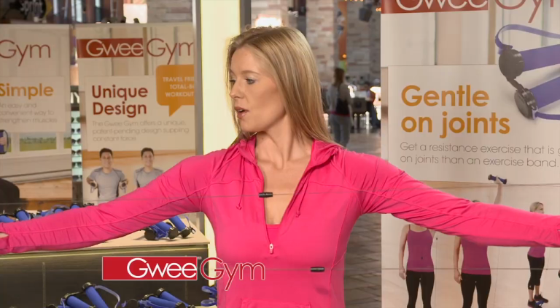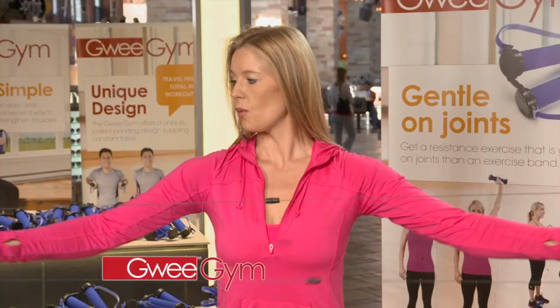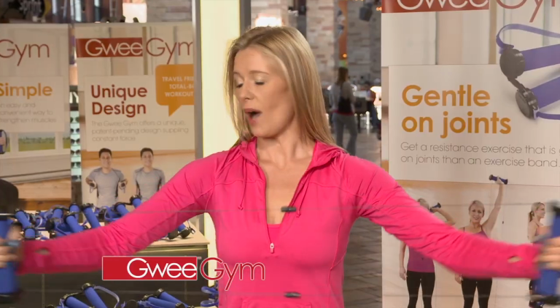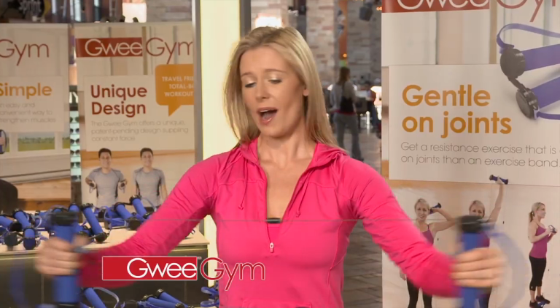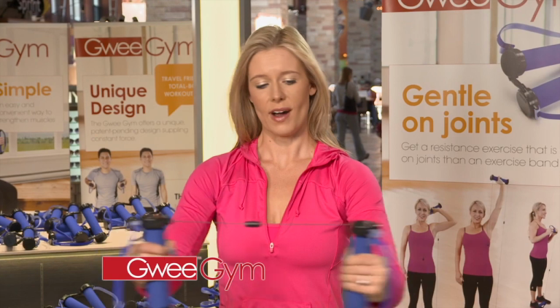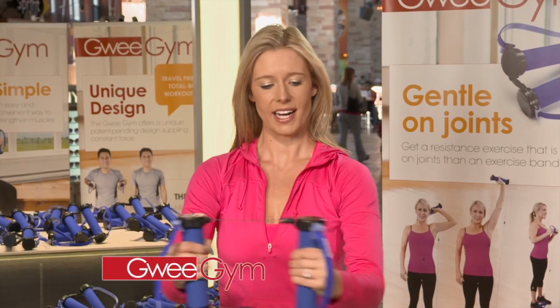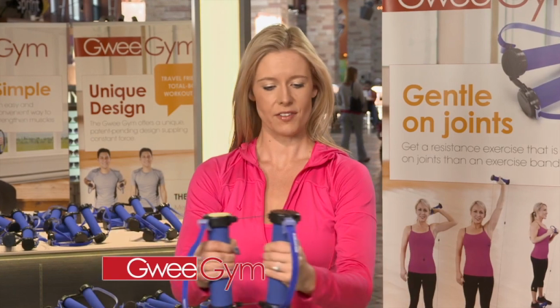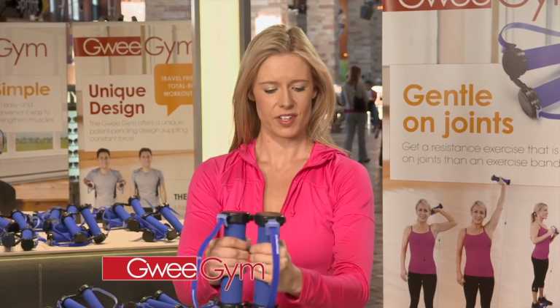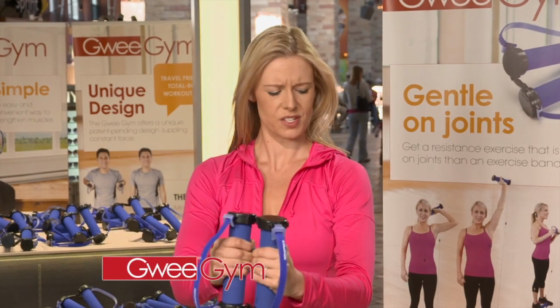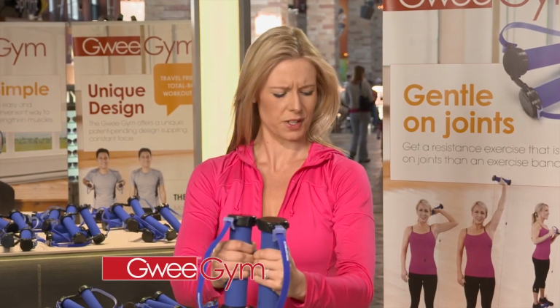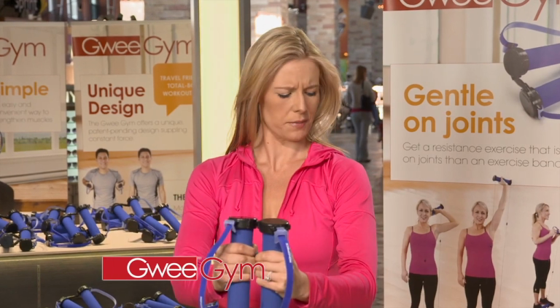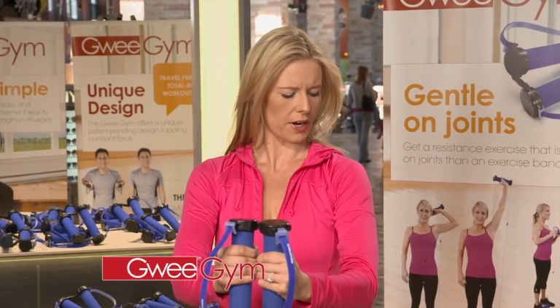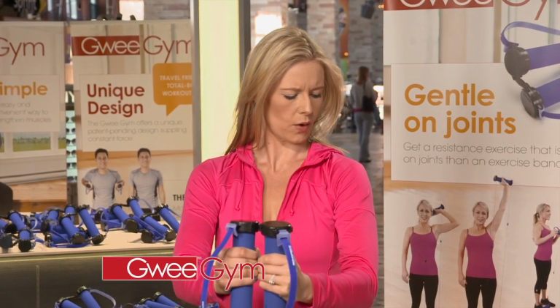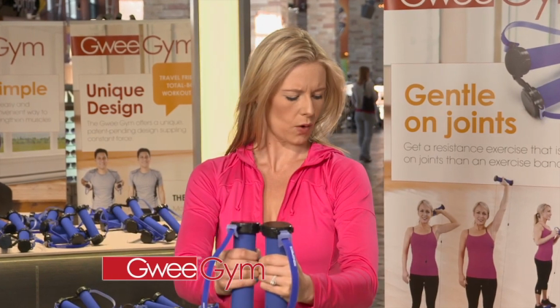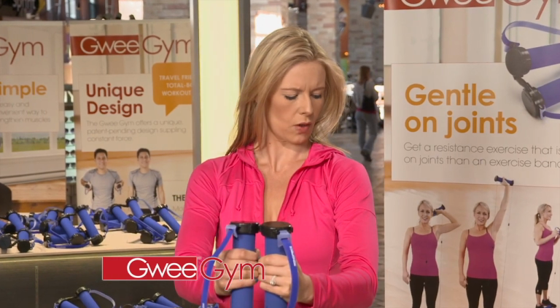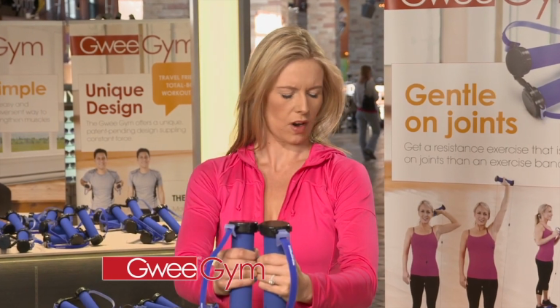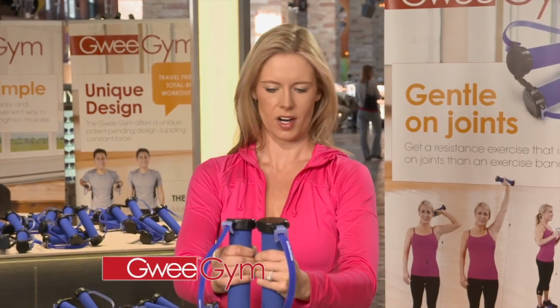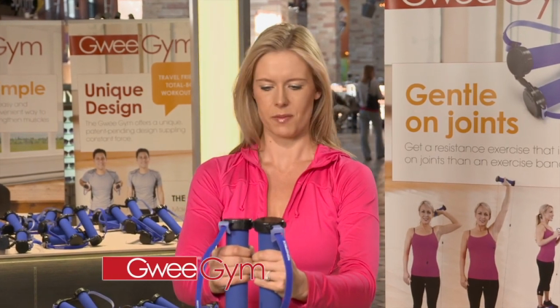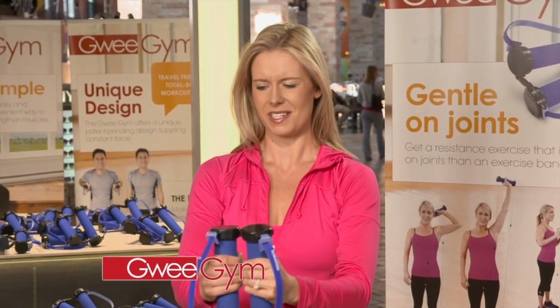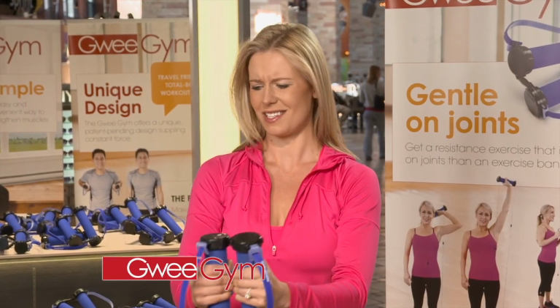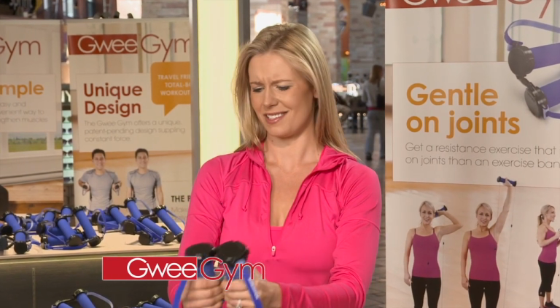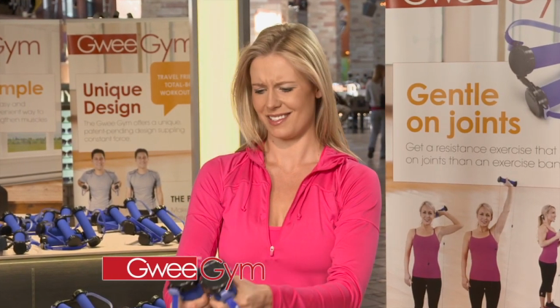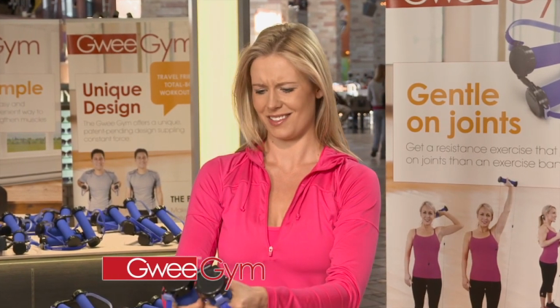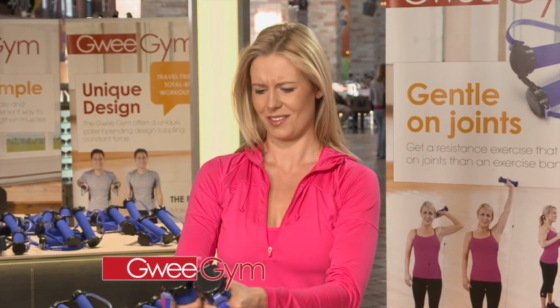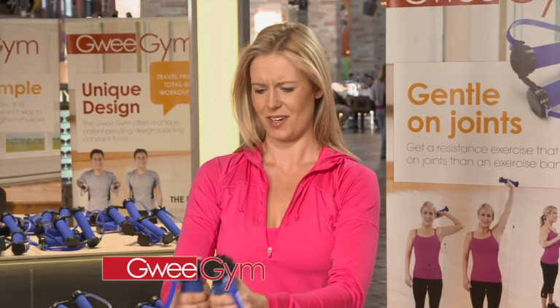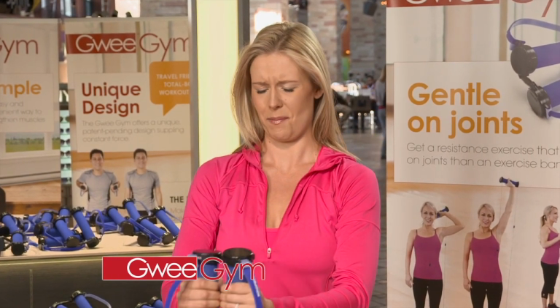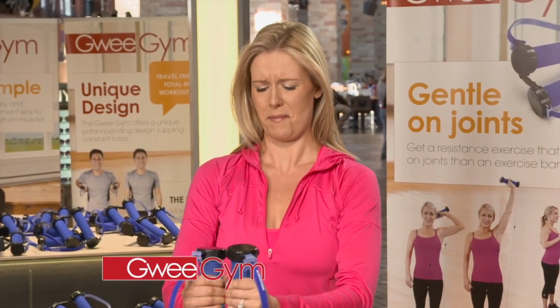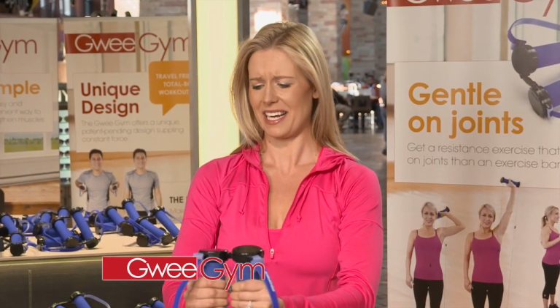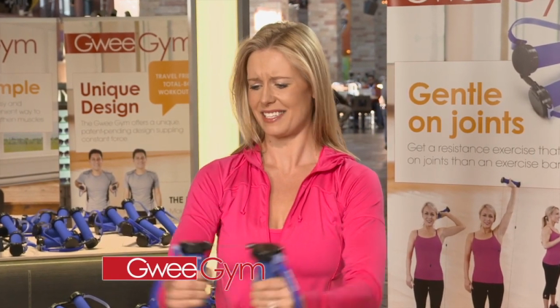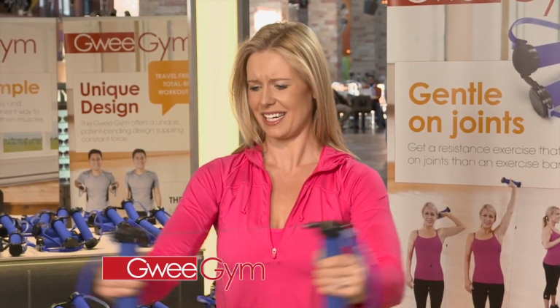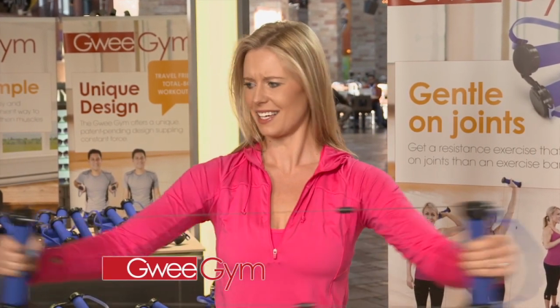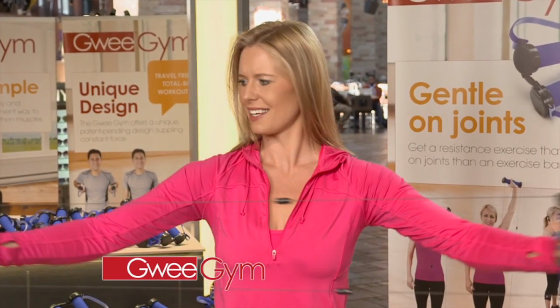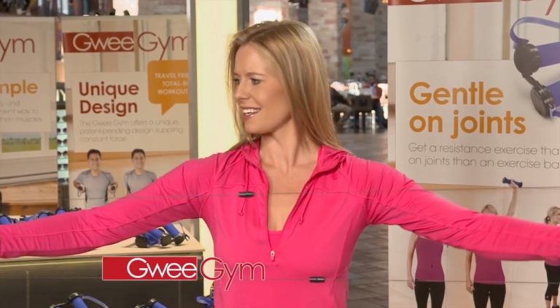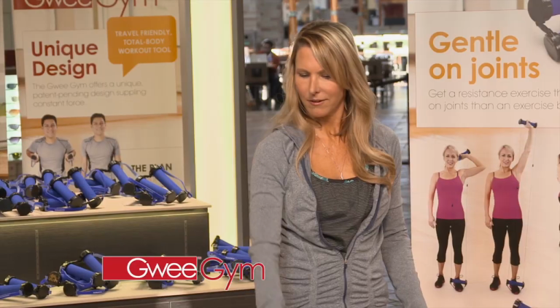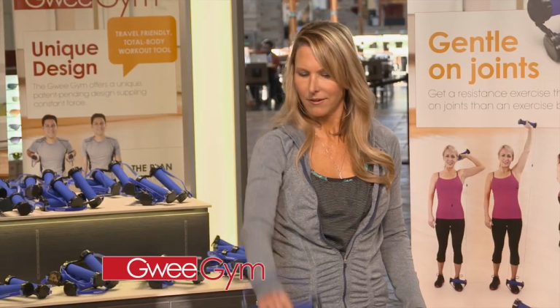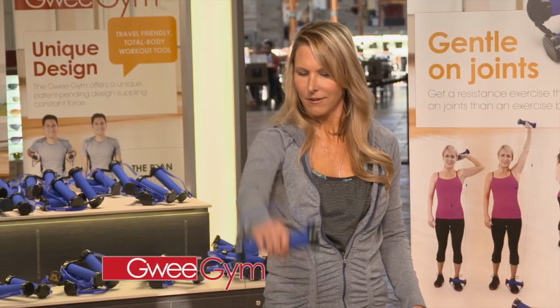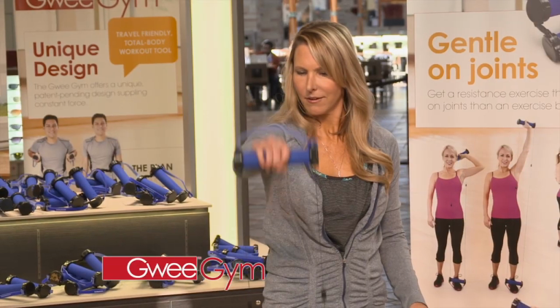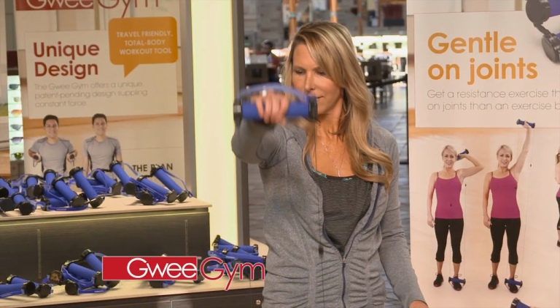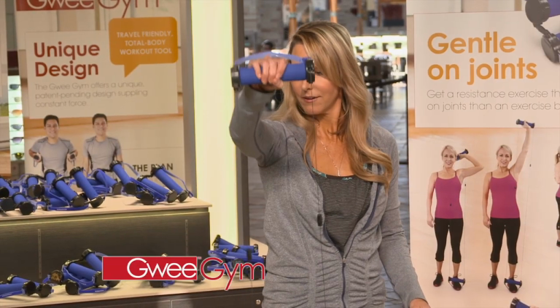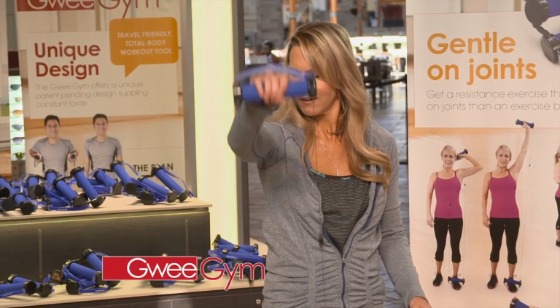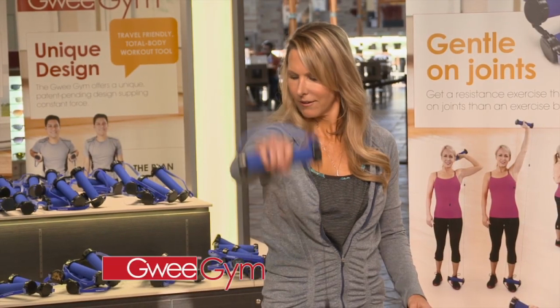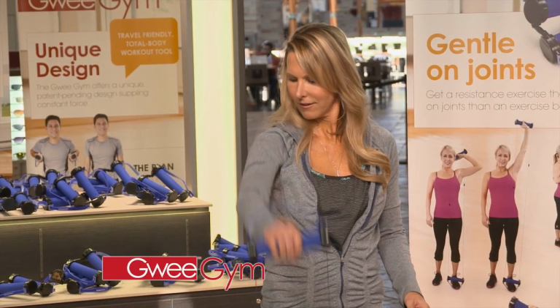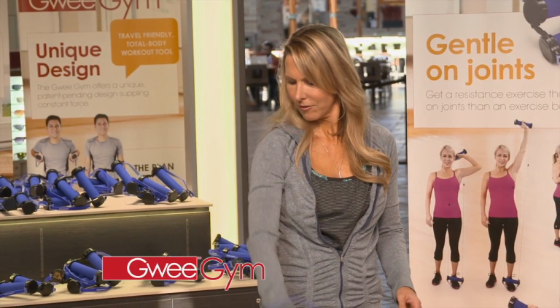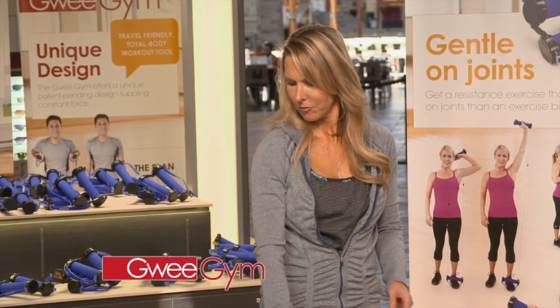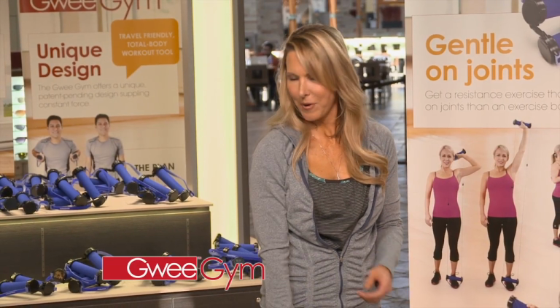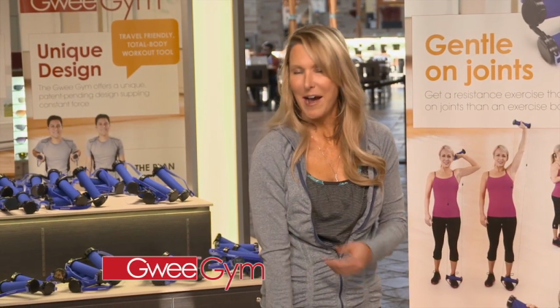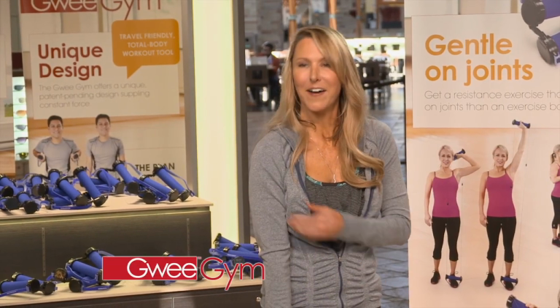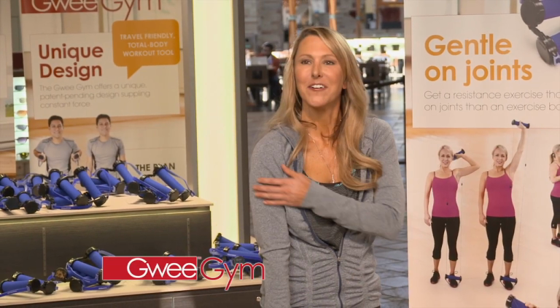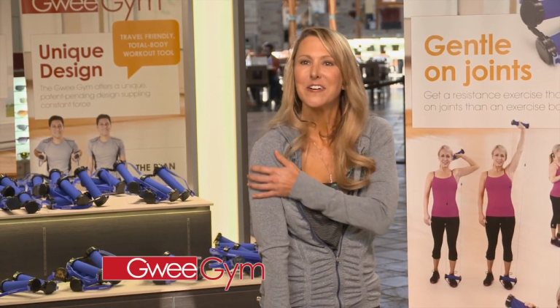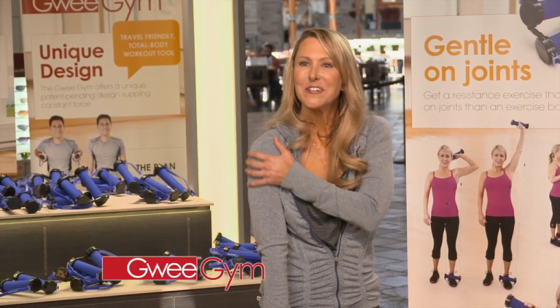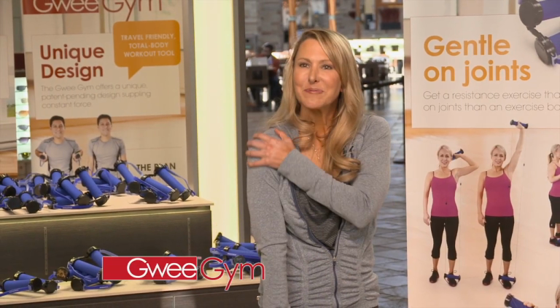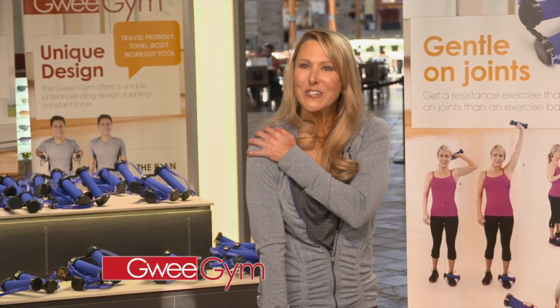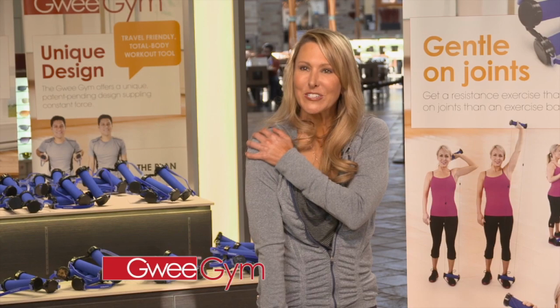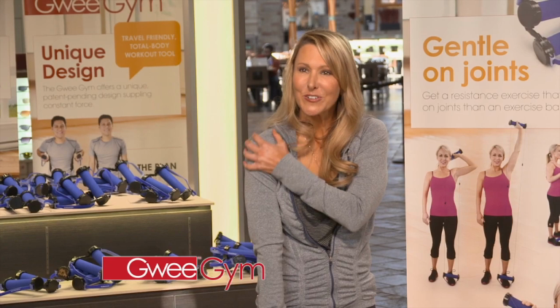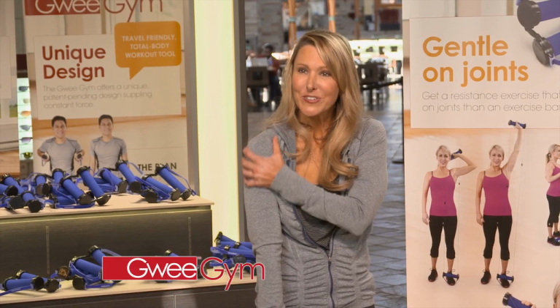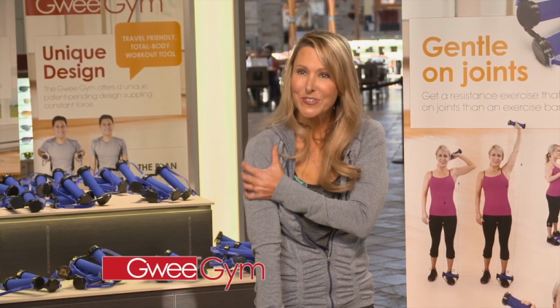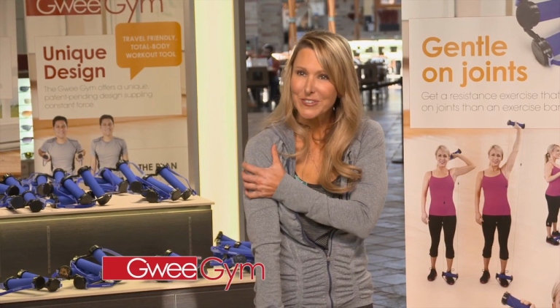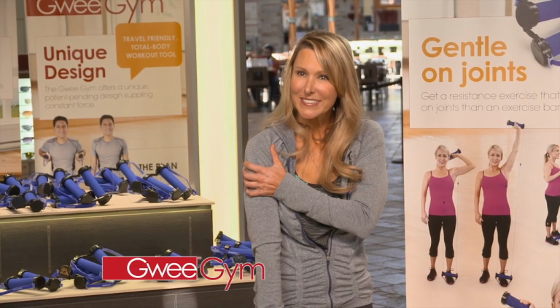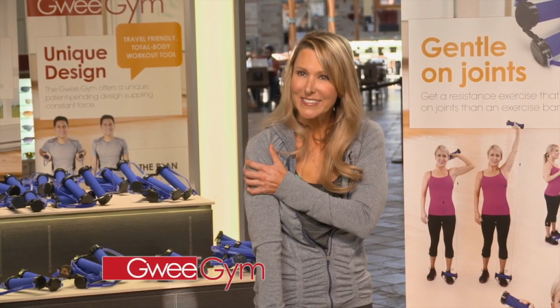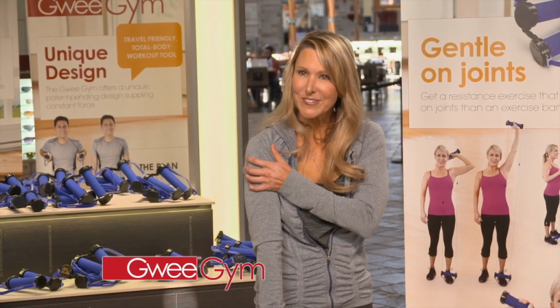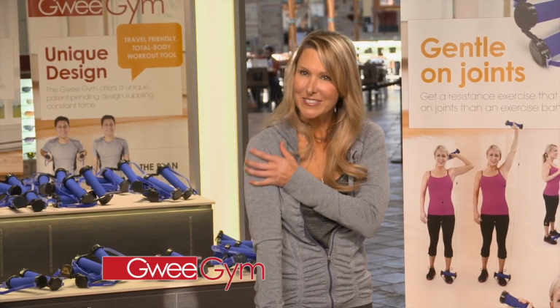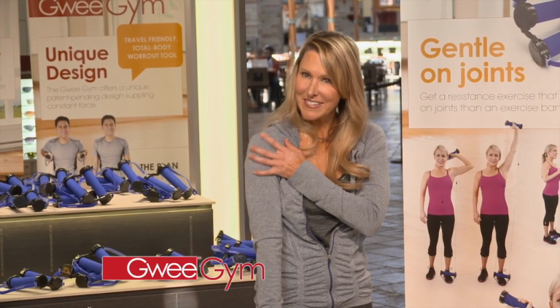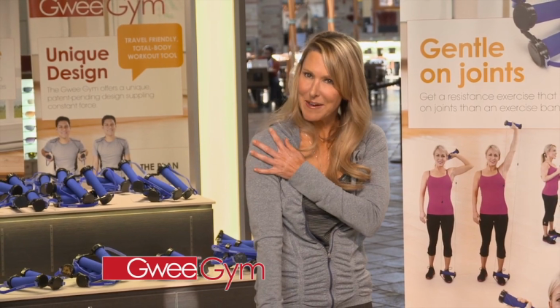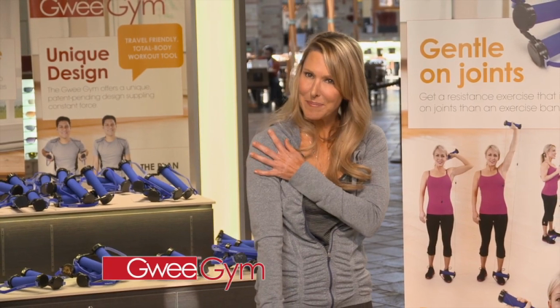Wow, I can tell that's working my whole arm. This is amazing. Wow, my shoulder really loosened up.